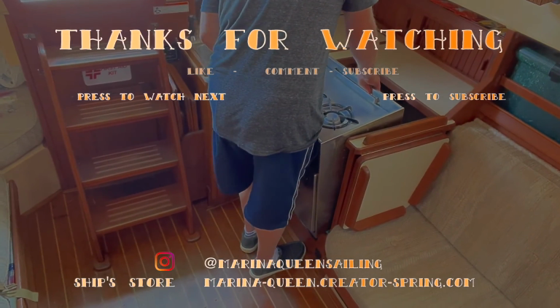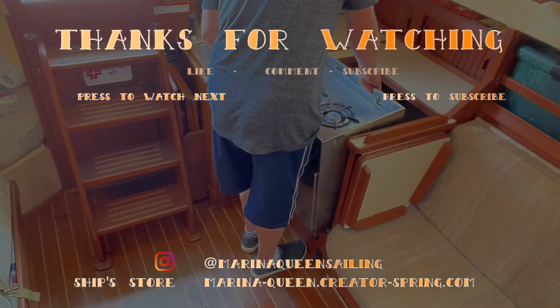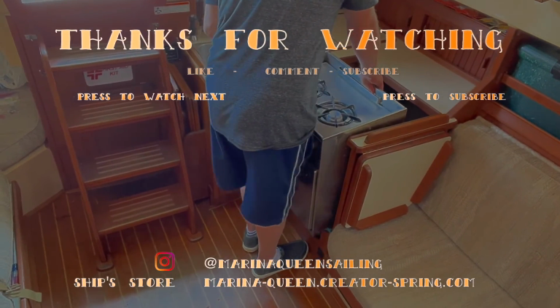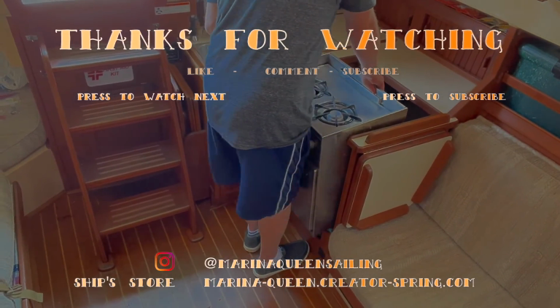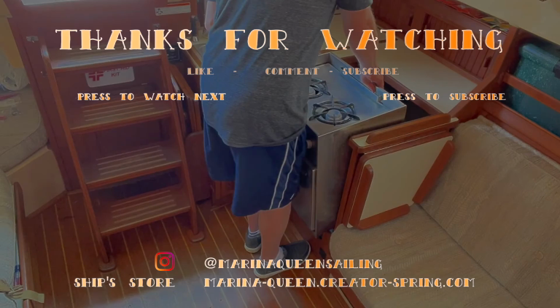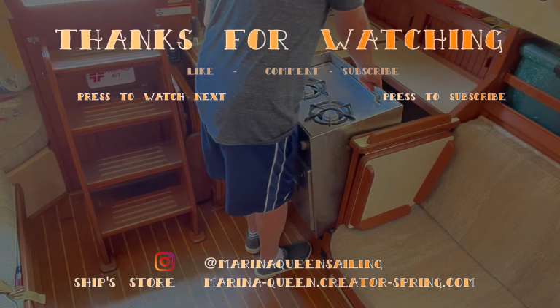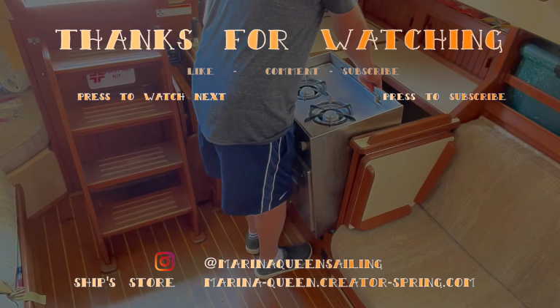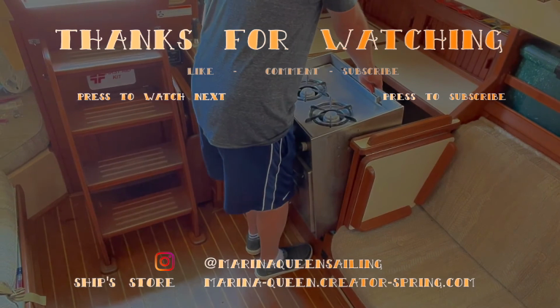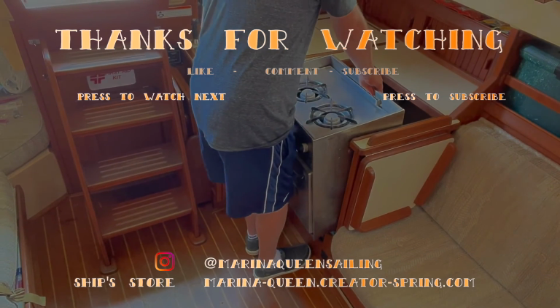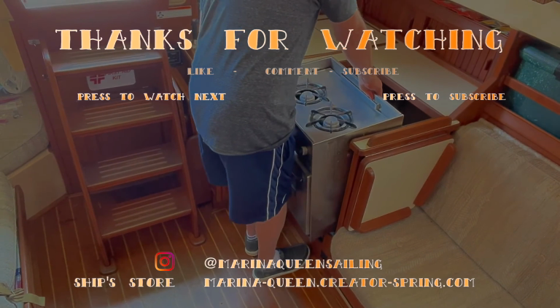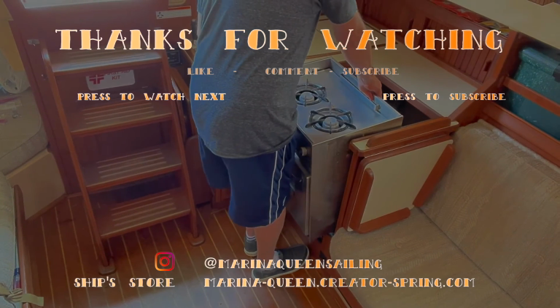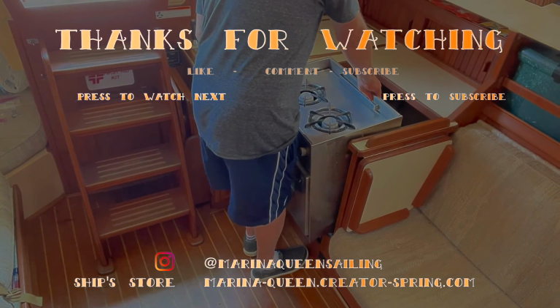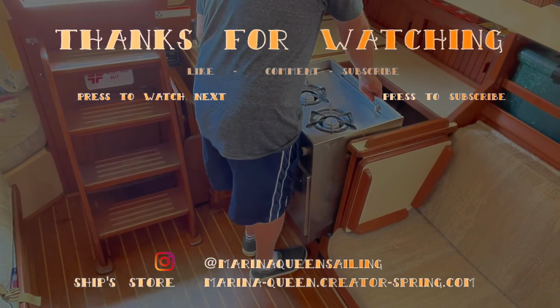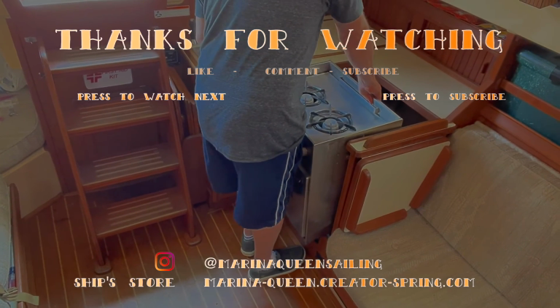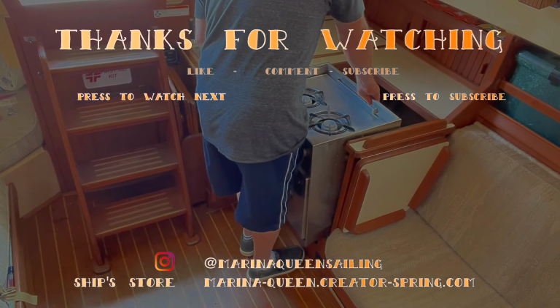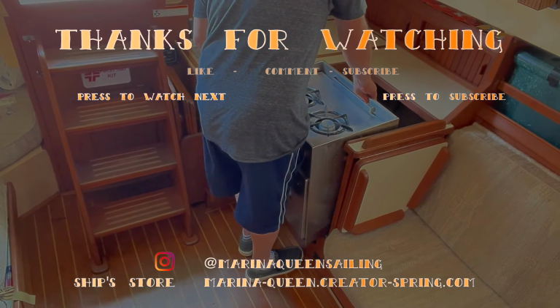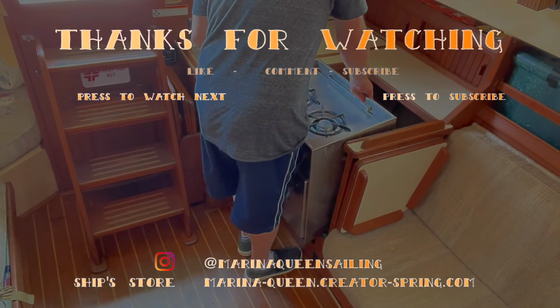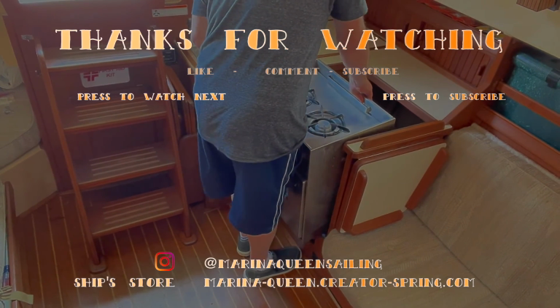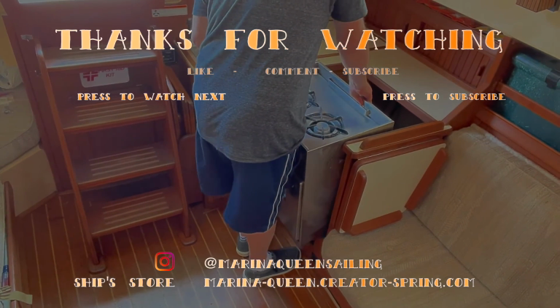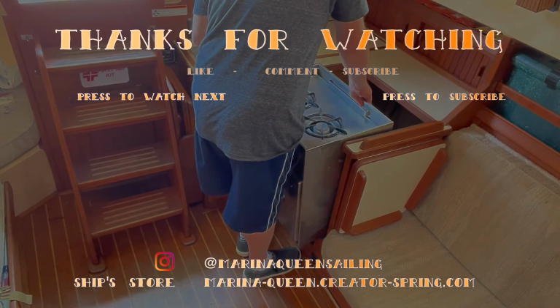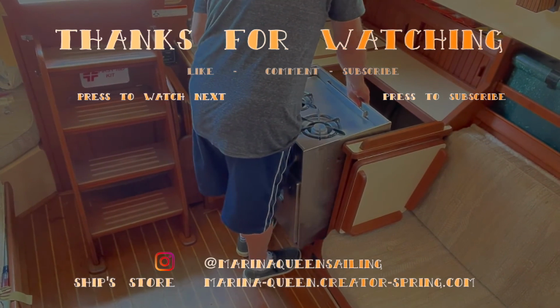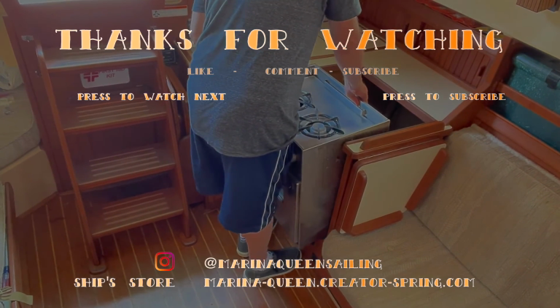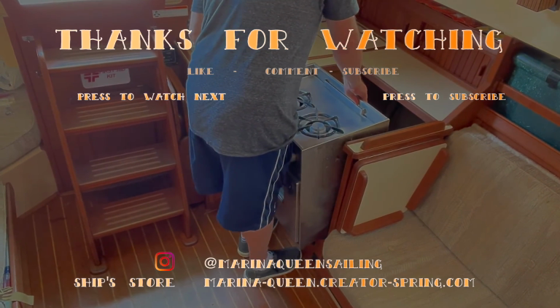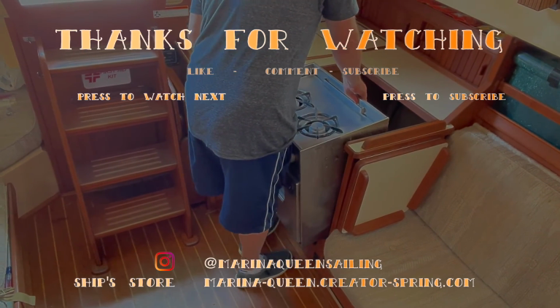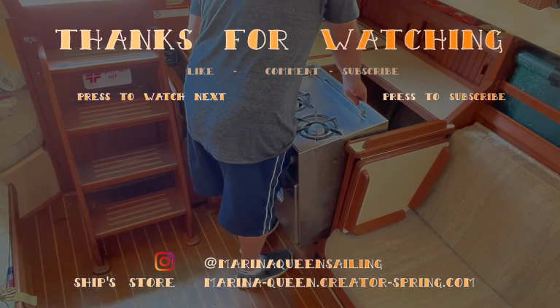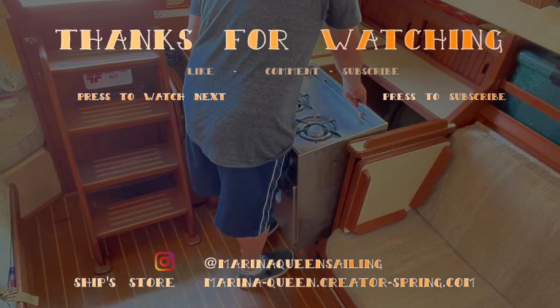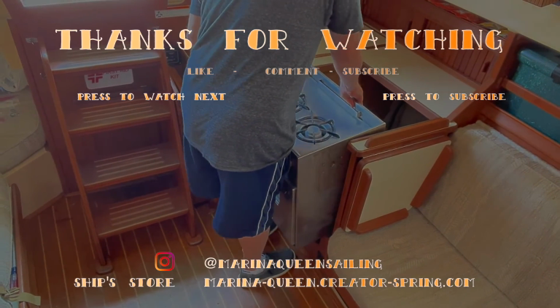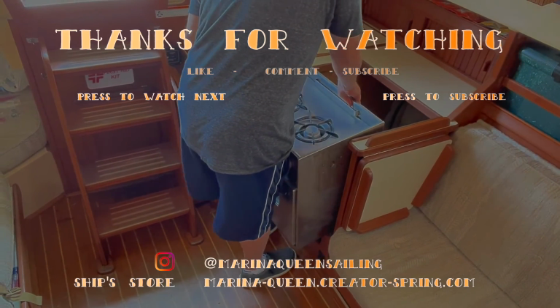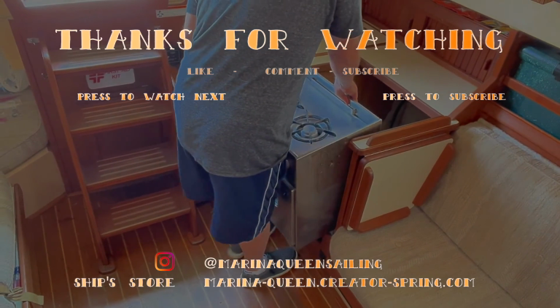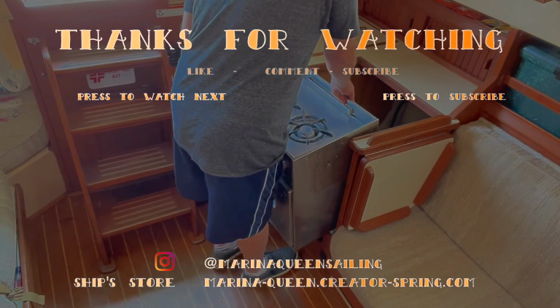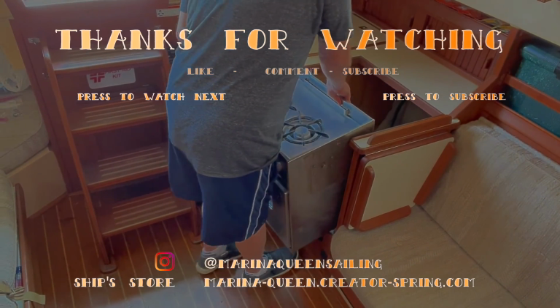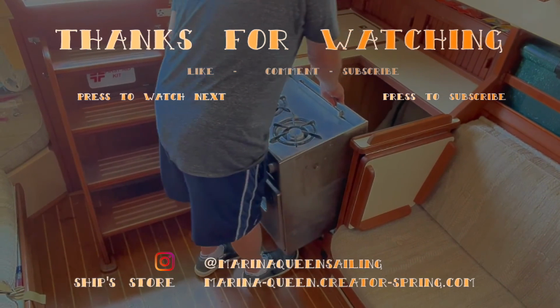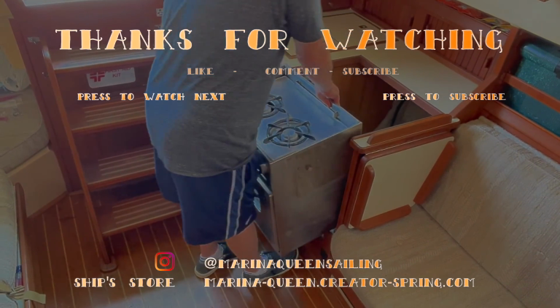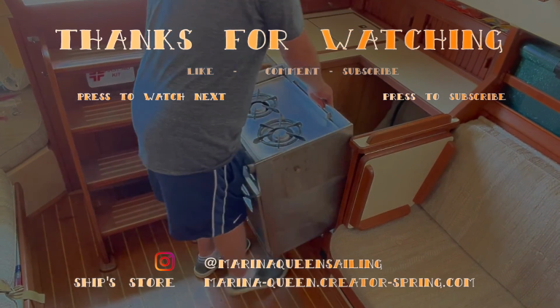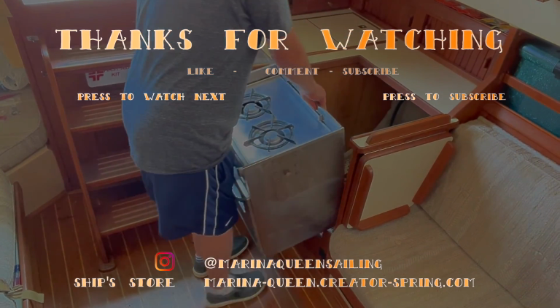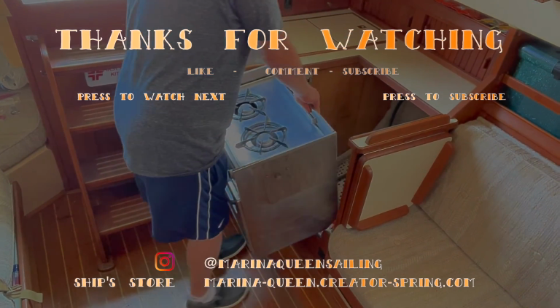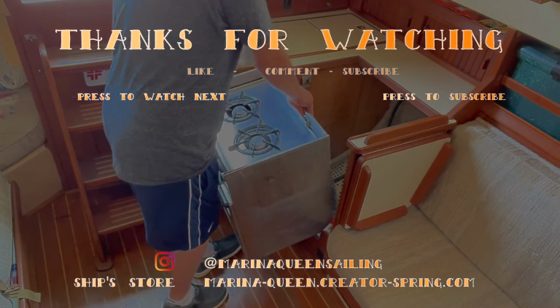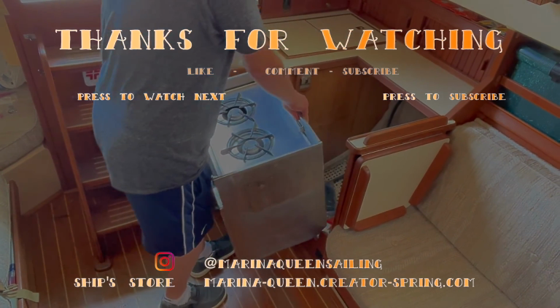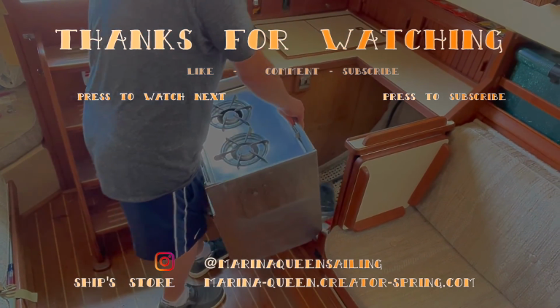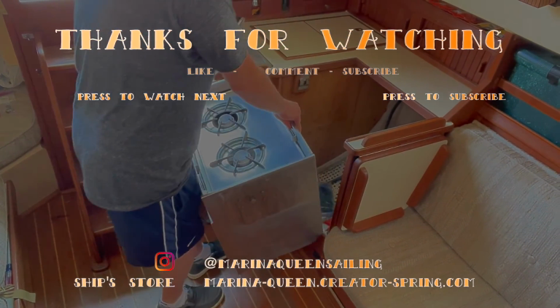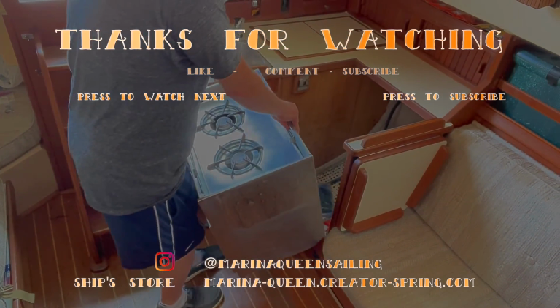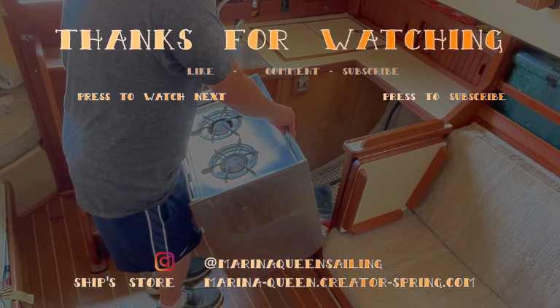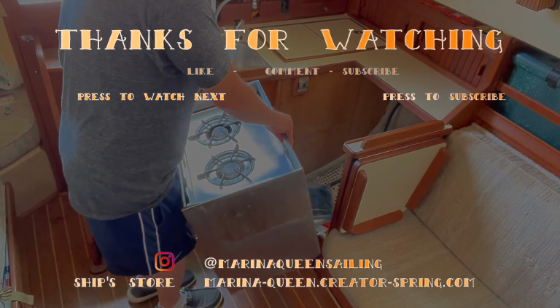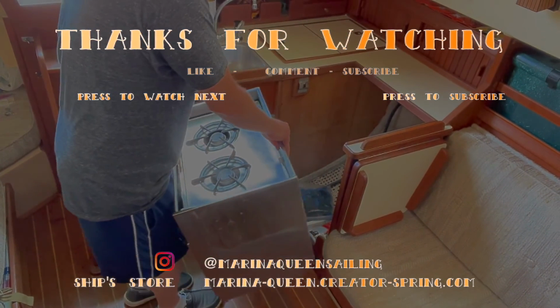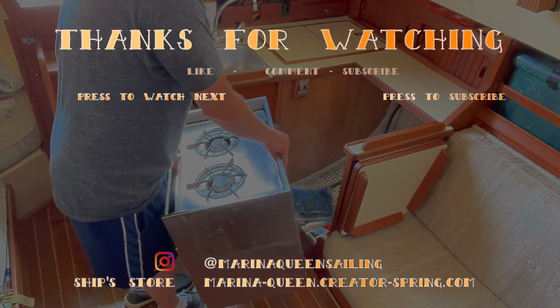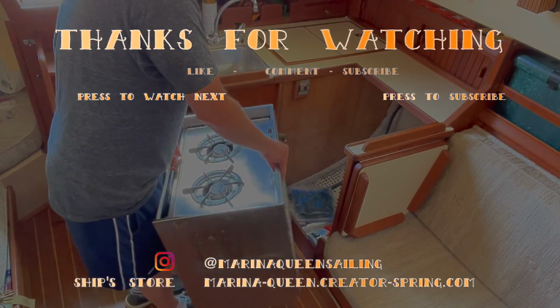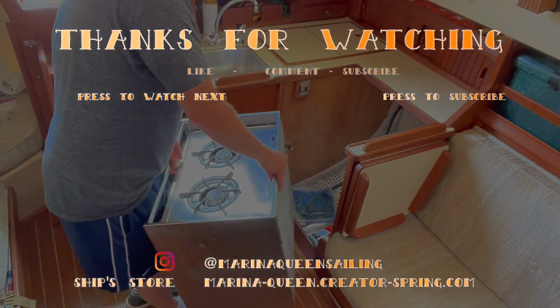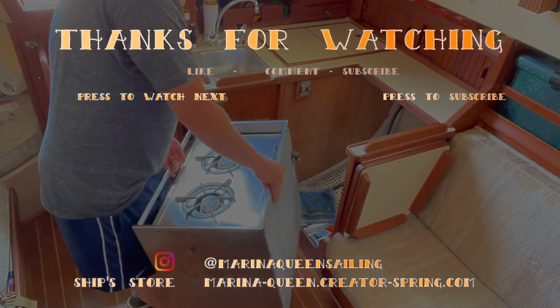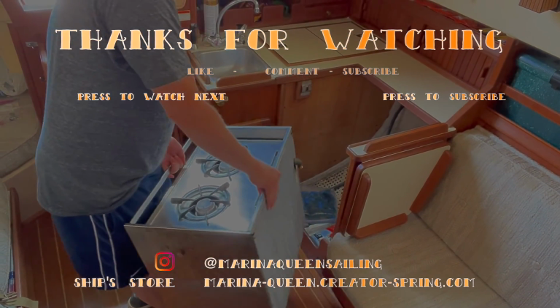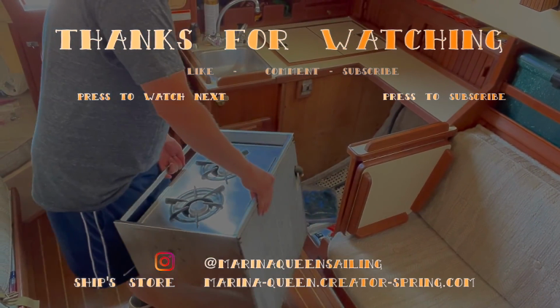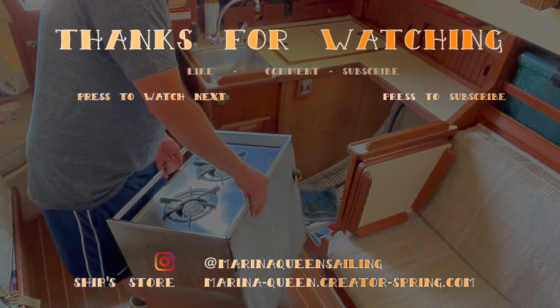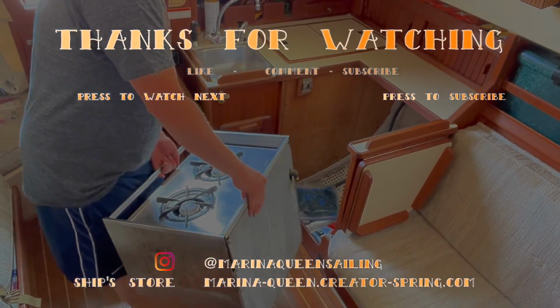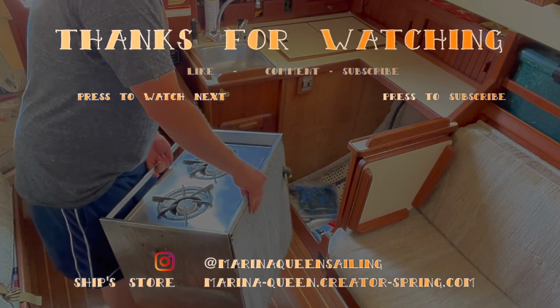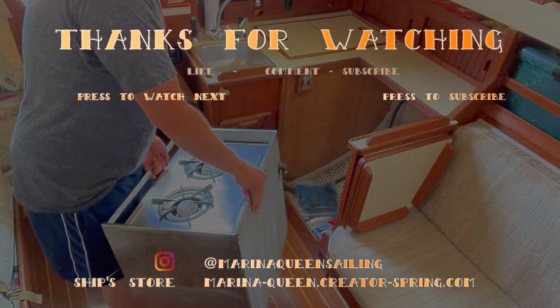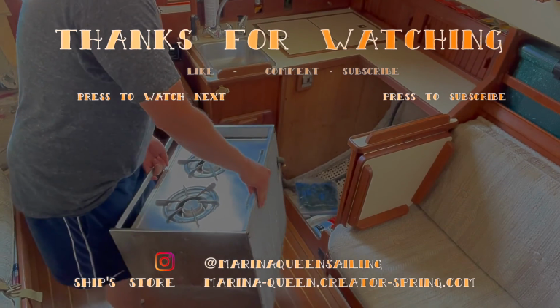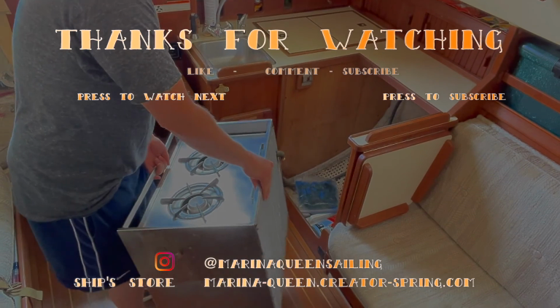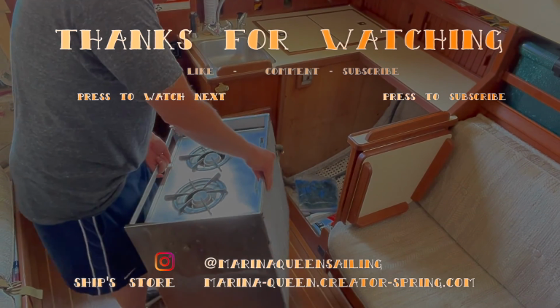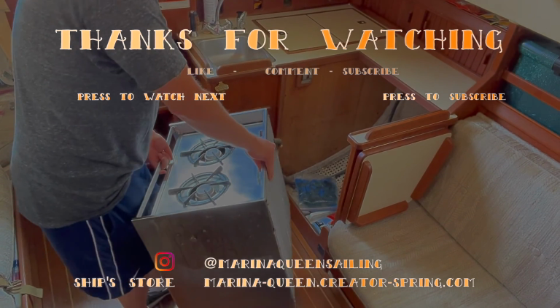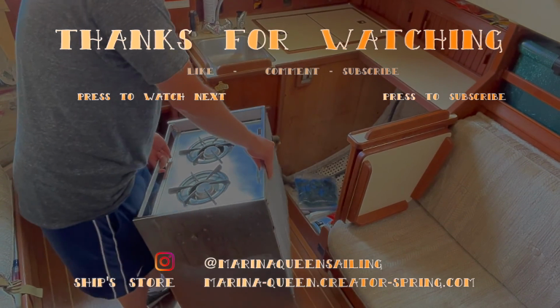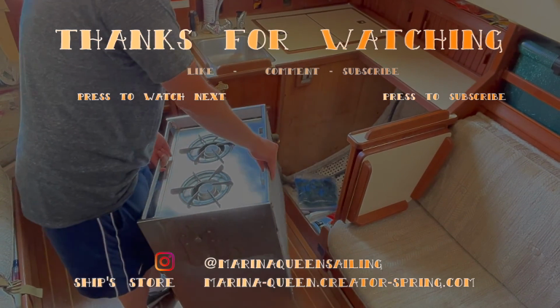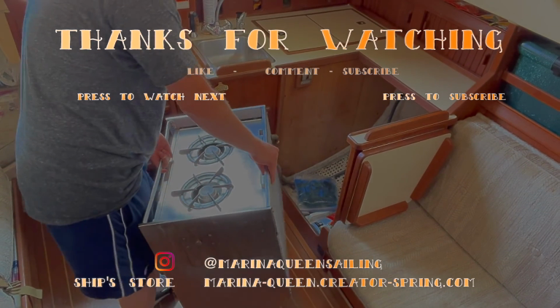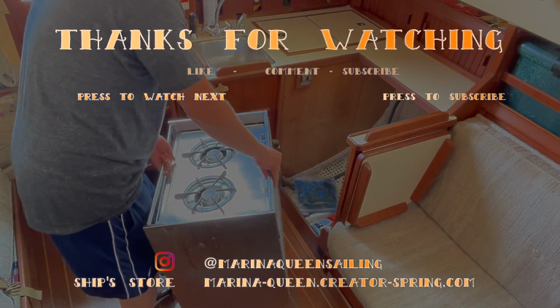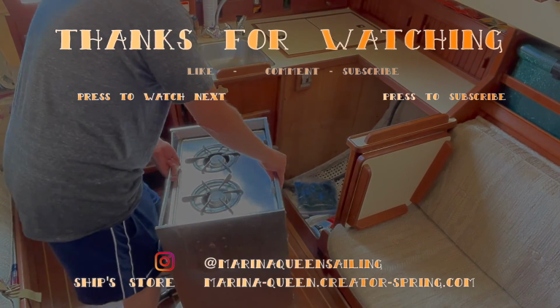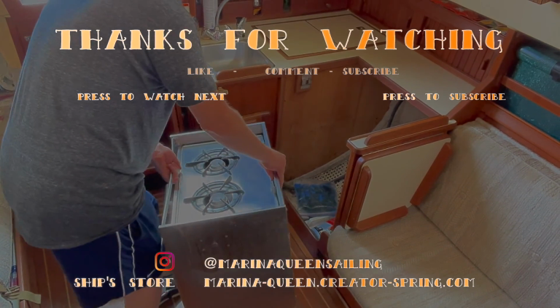For real-time updates, check out Marina Queen Sailing on Instagram.